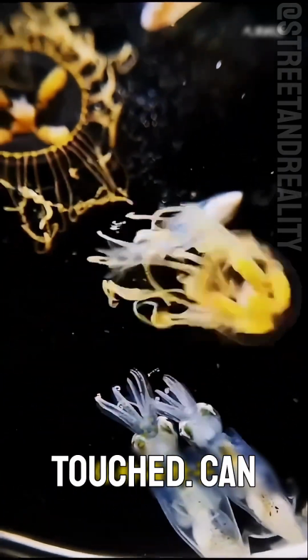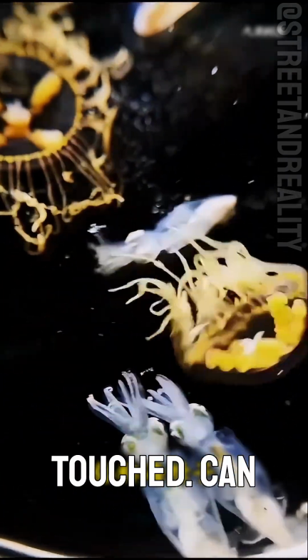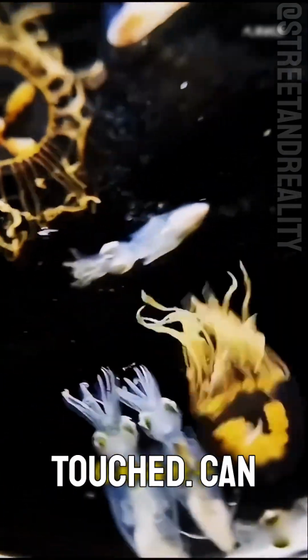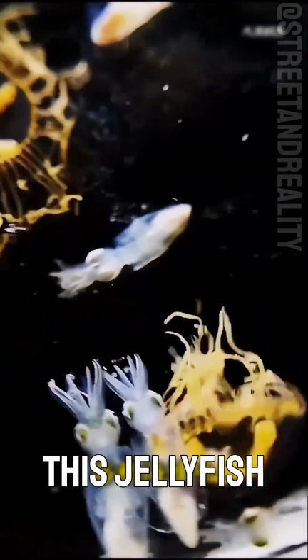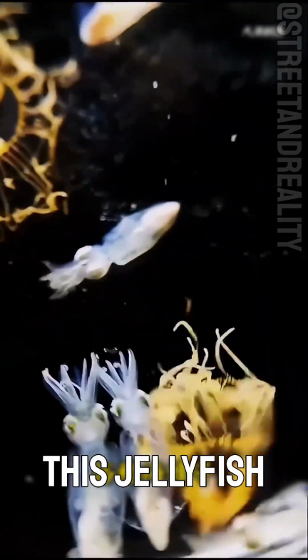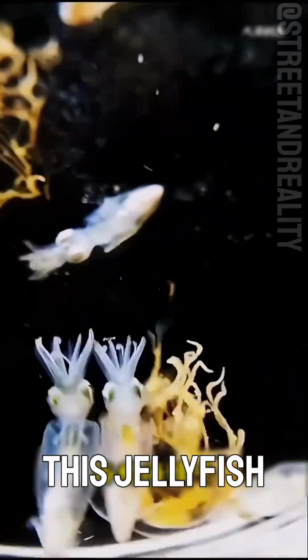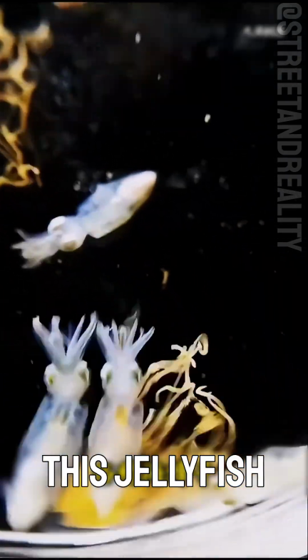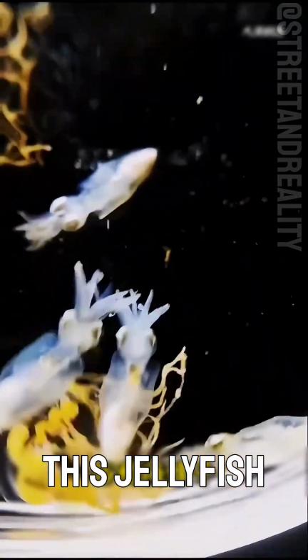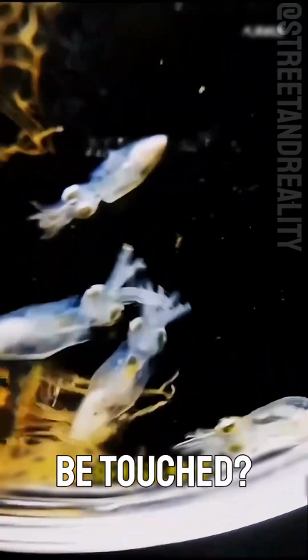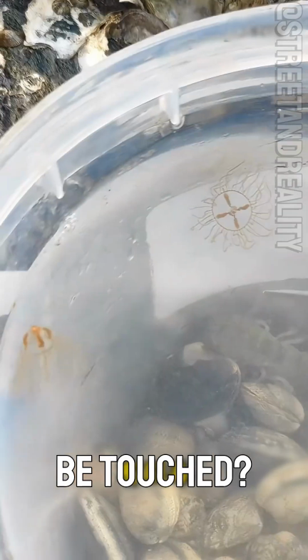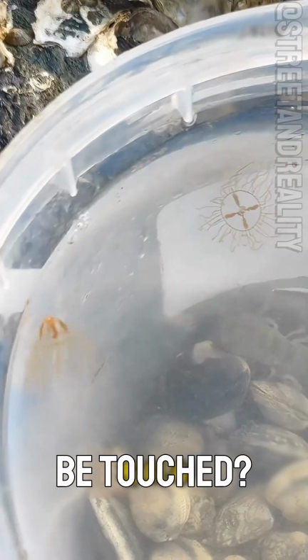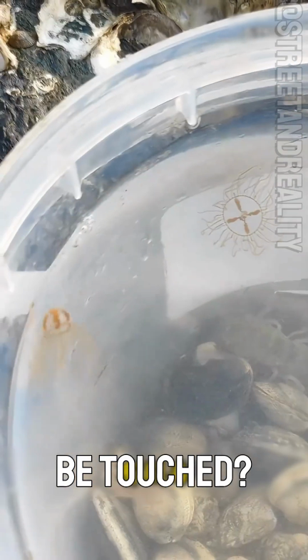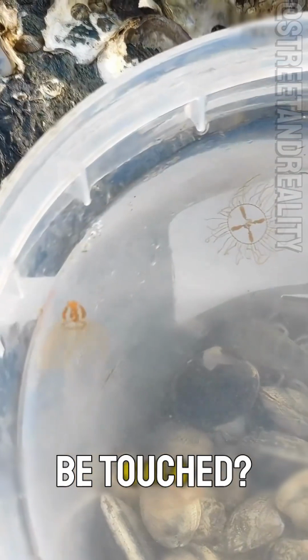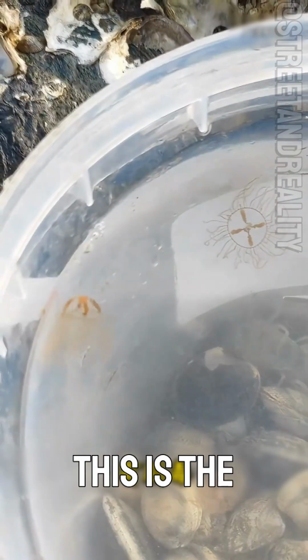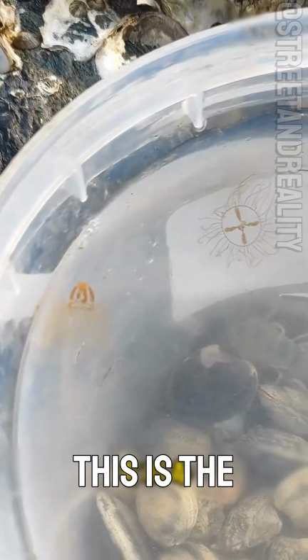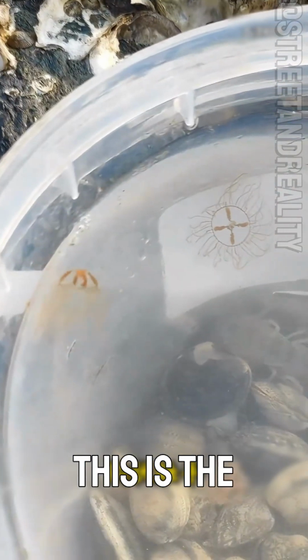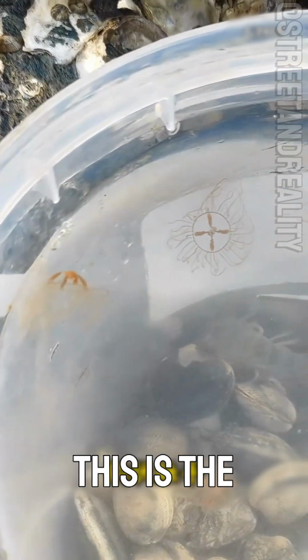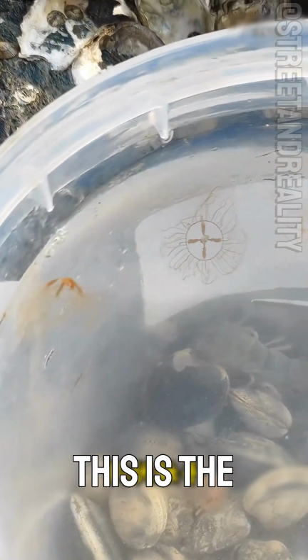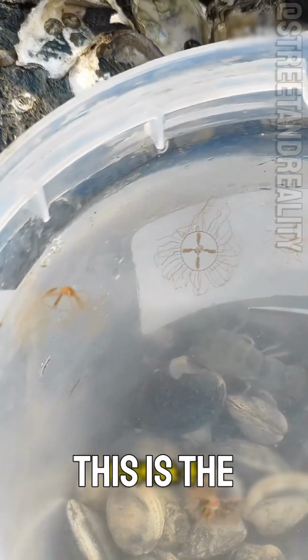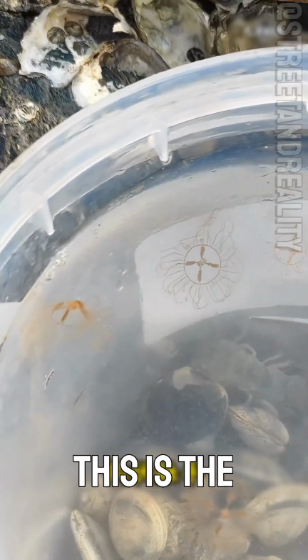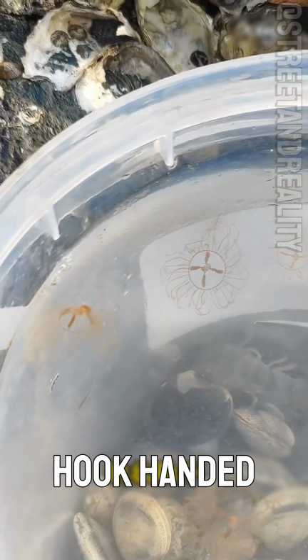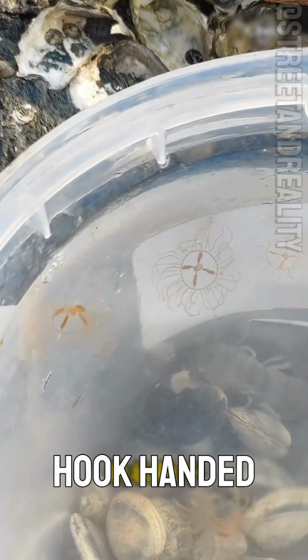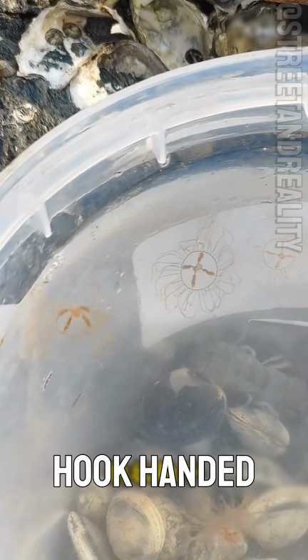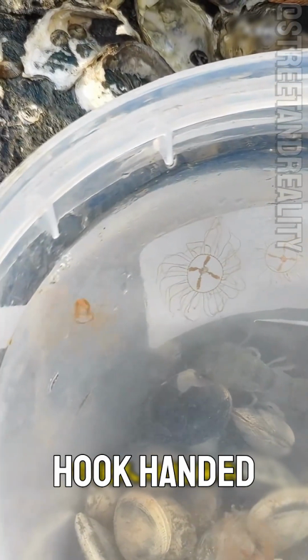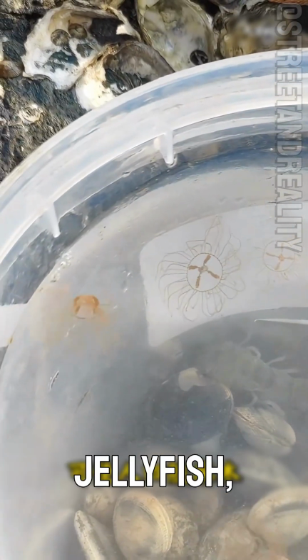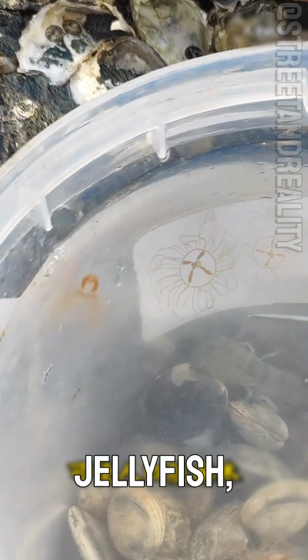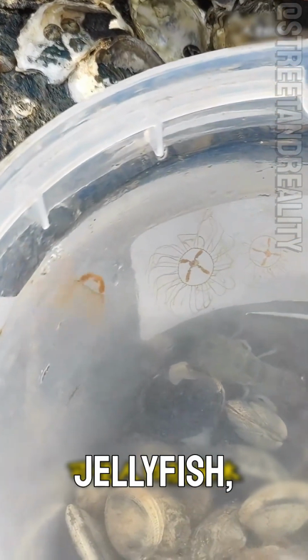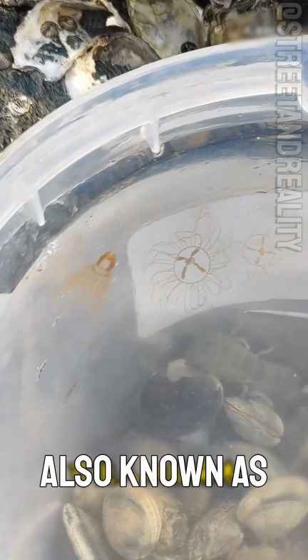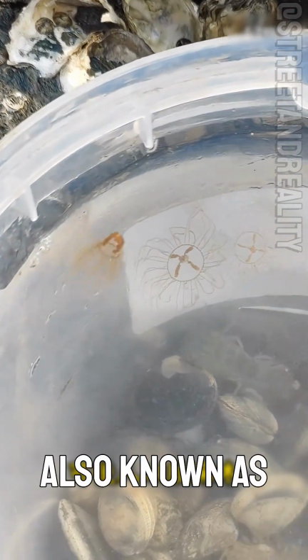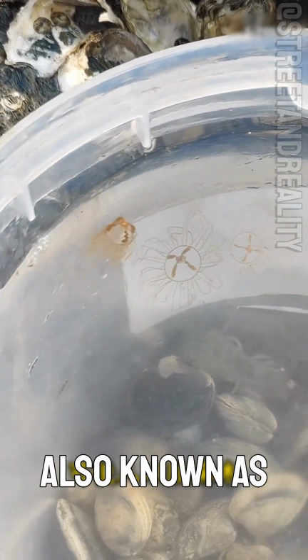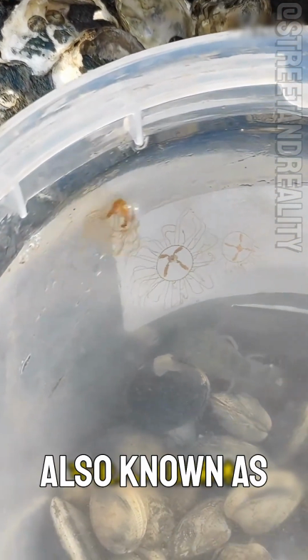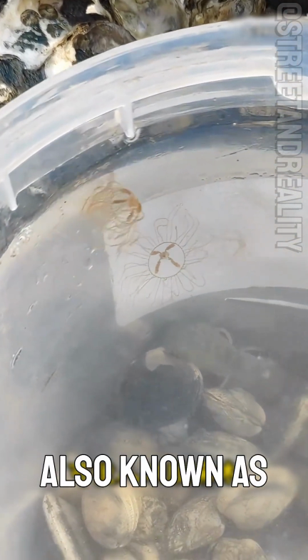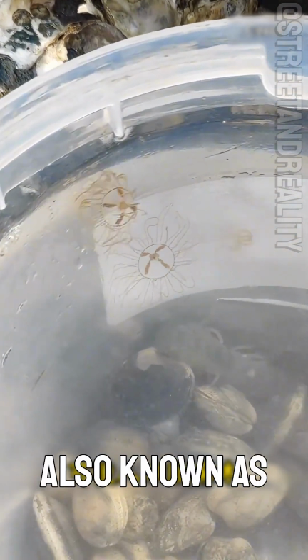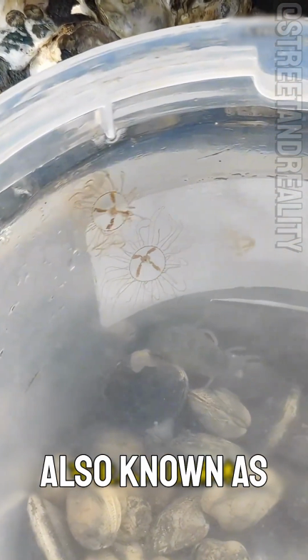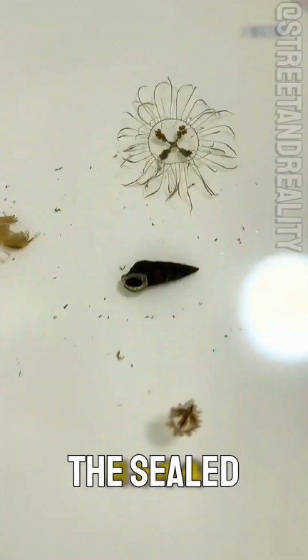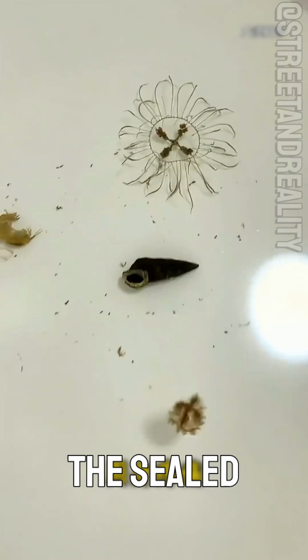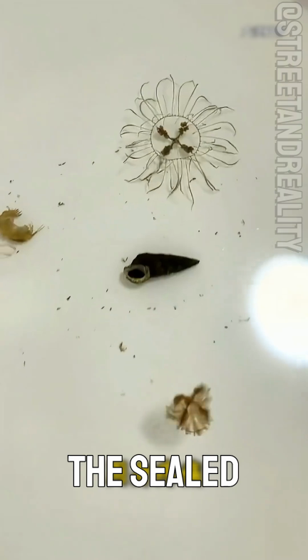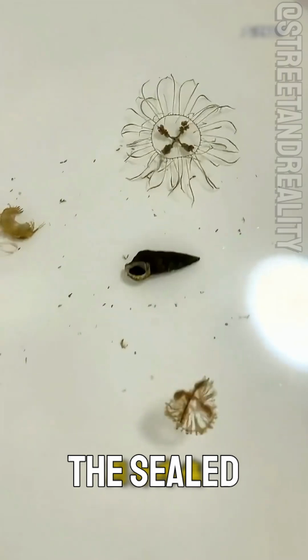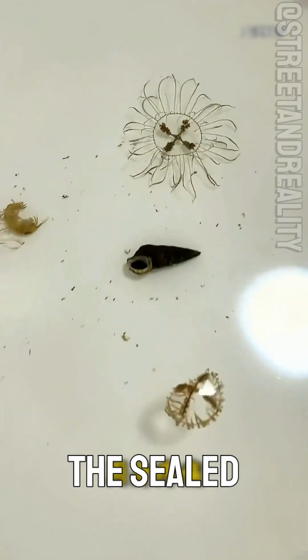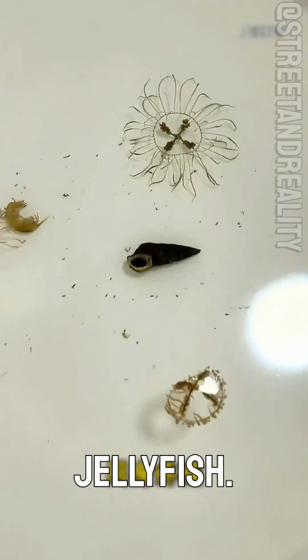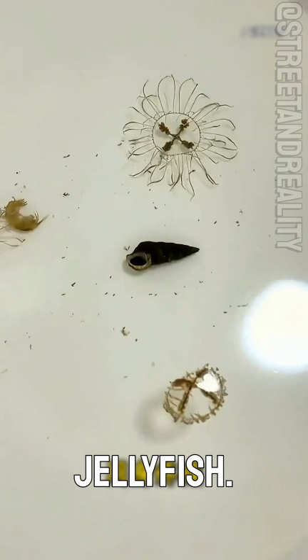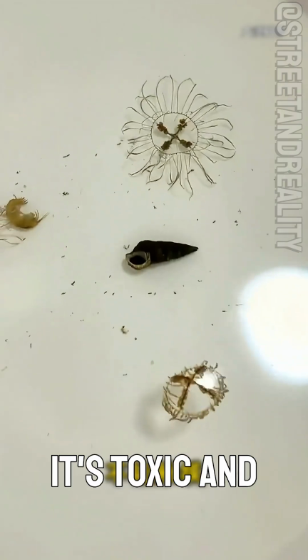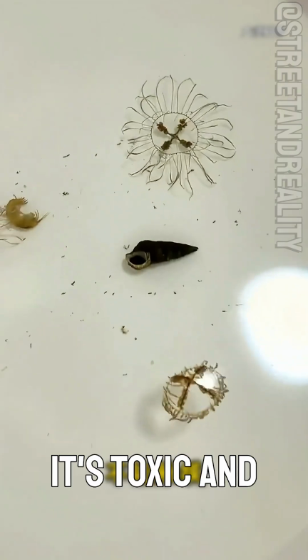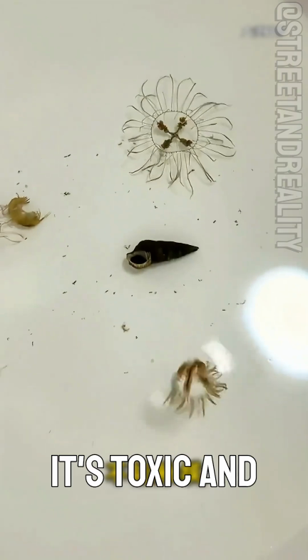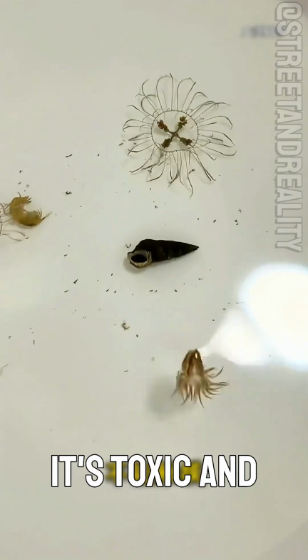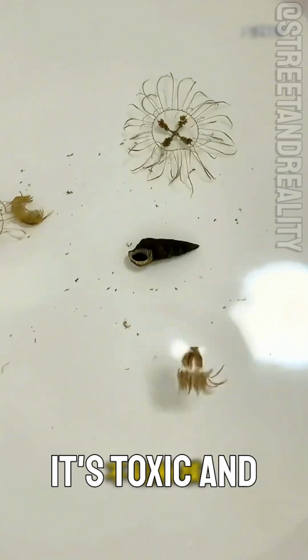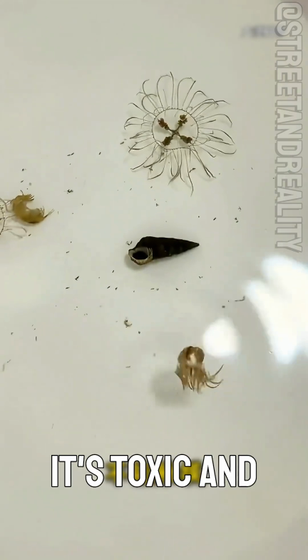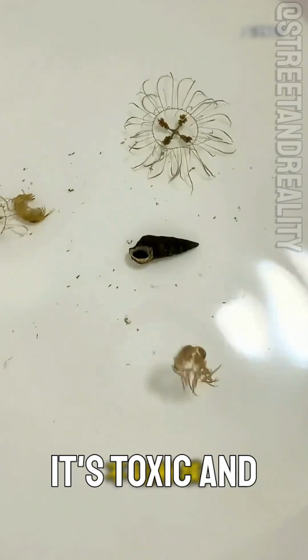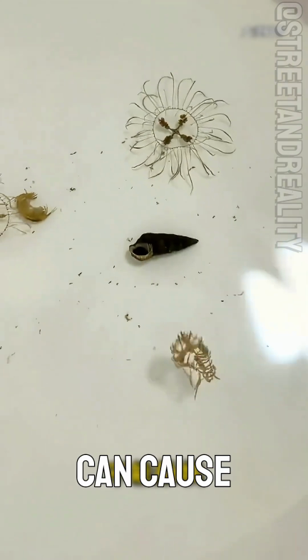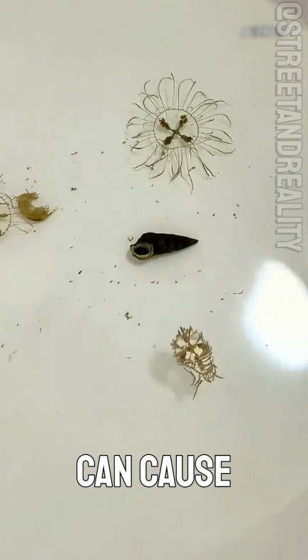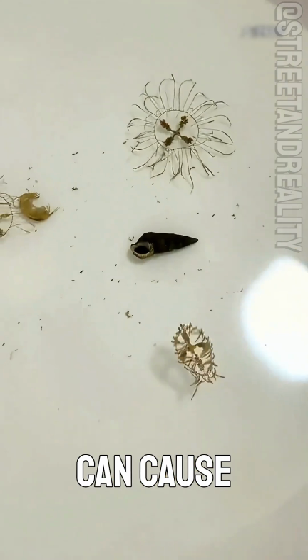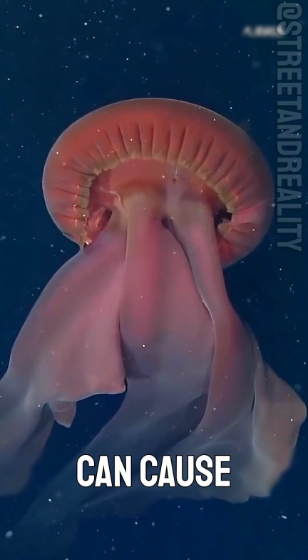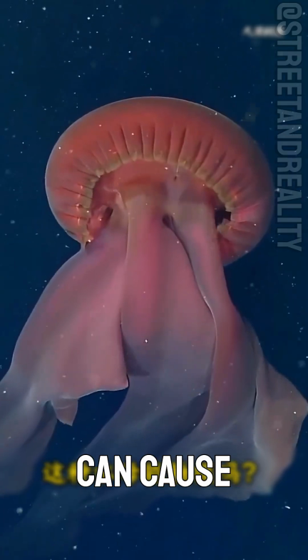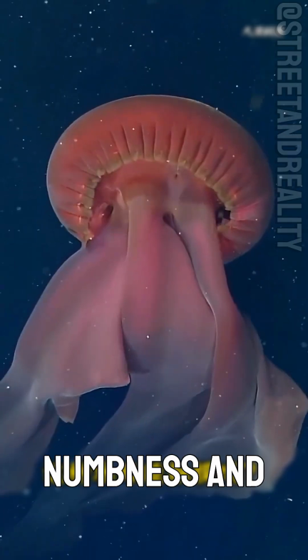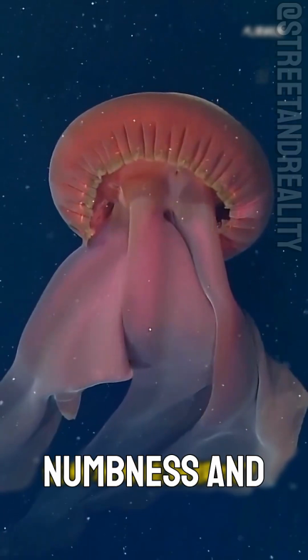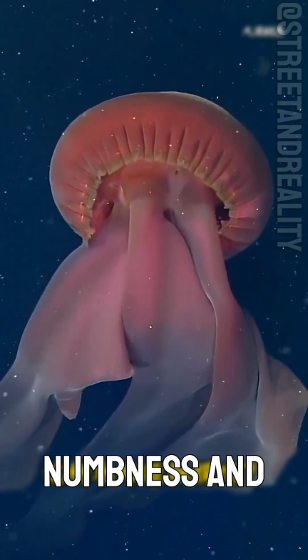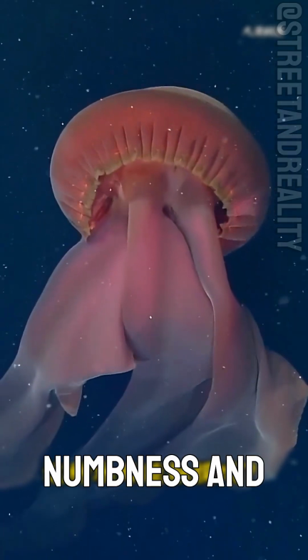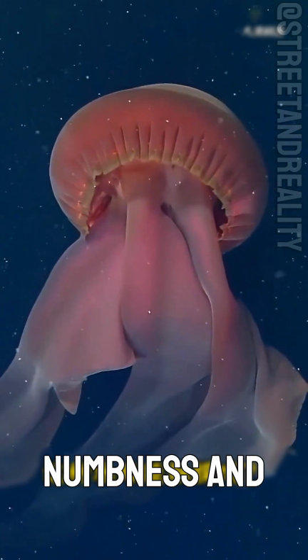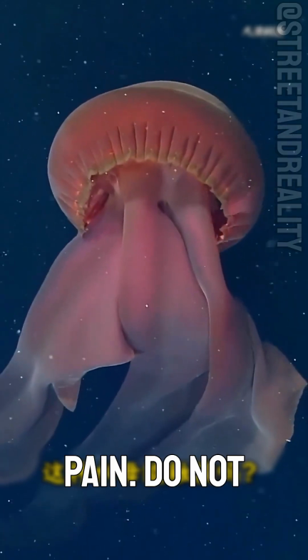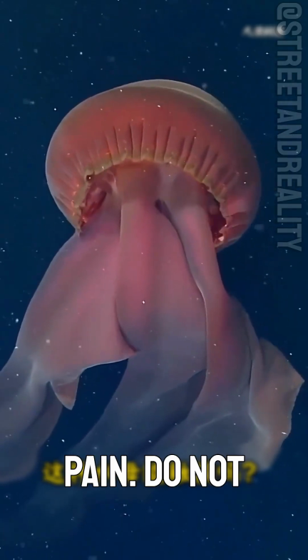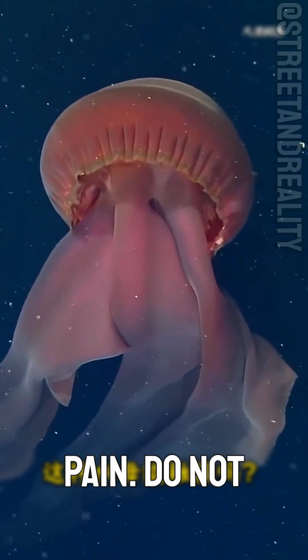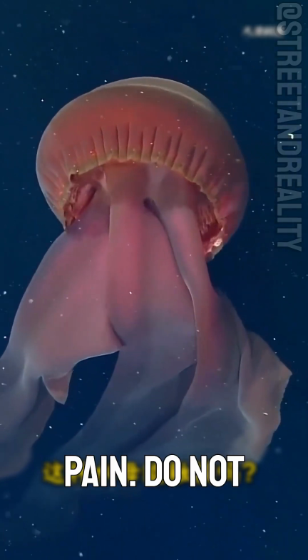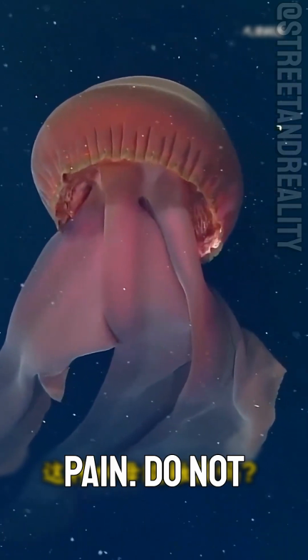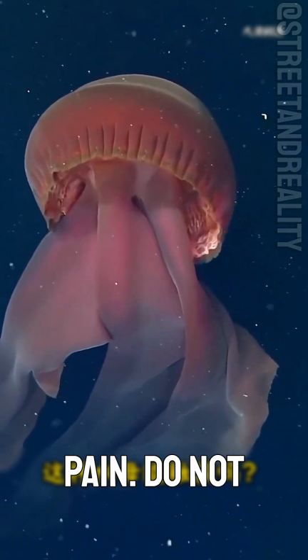Can this jellyfish be touched? This is the hook-handed jellyfish, also known as the seal jellyfish. It's toxic and can cause numbness and pain. Do not touch it.